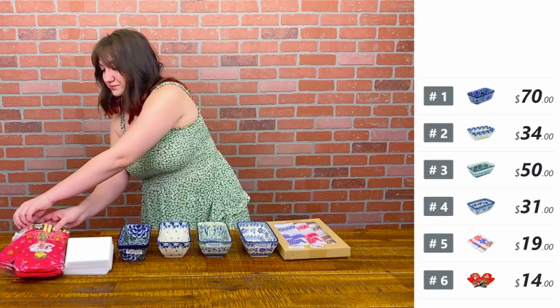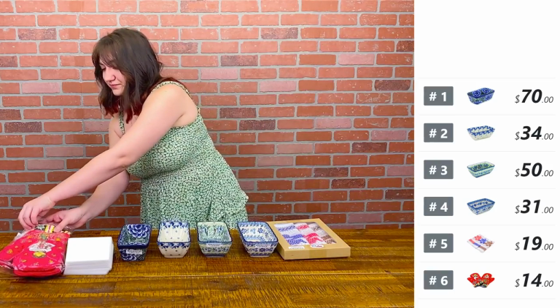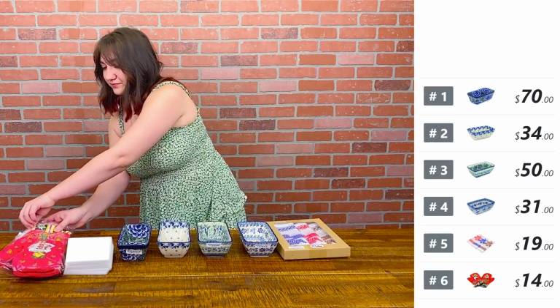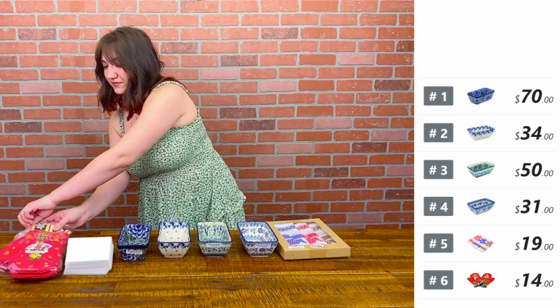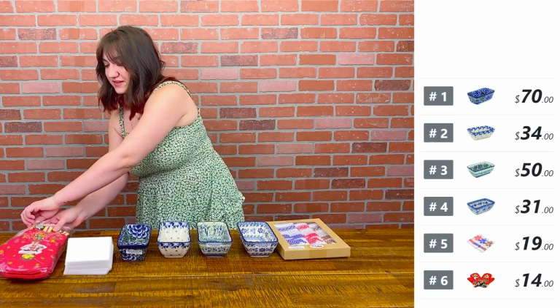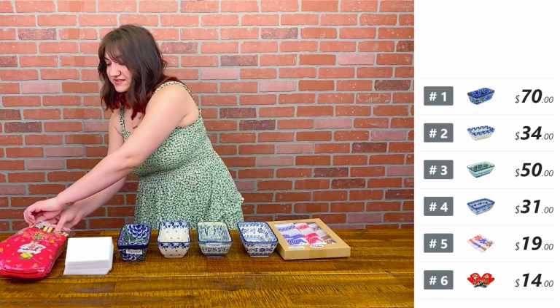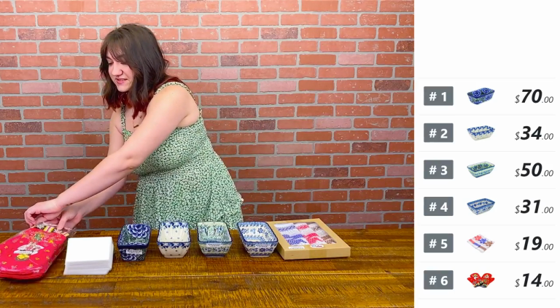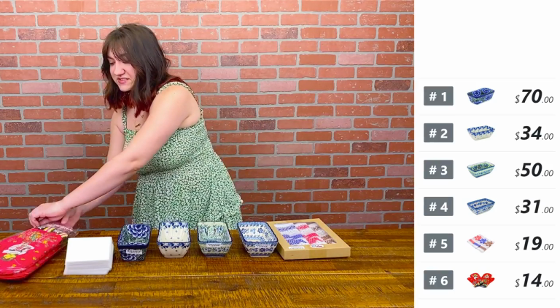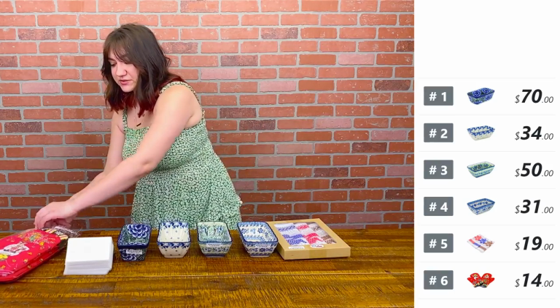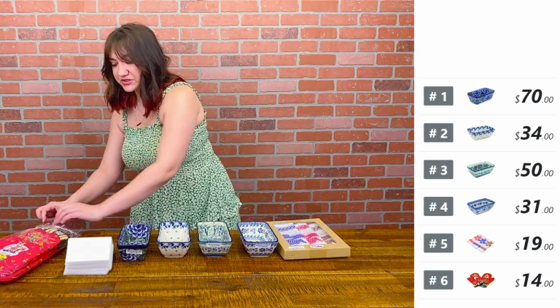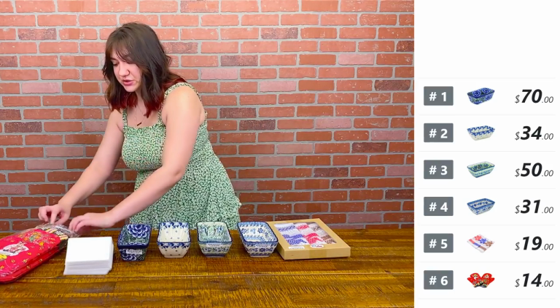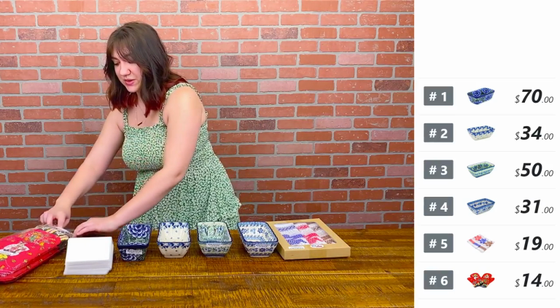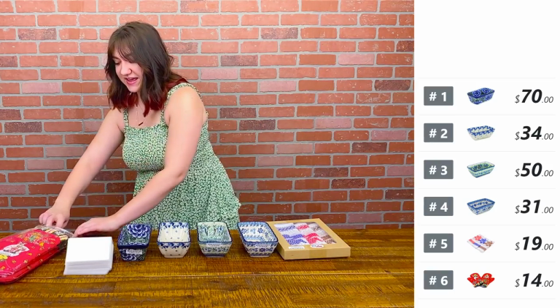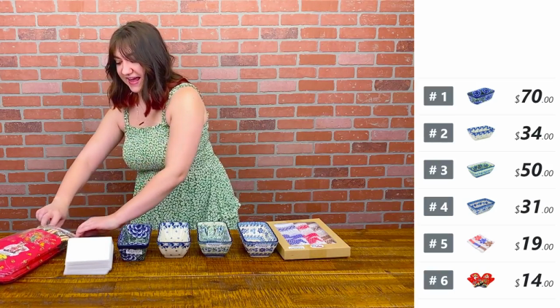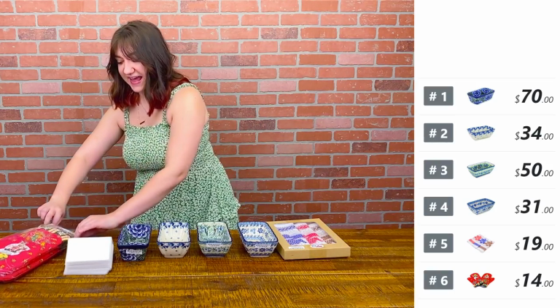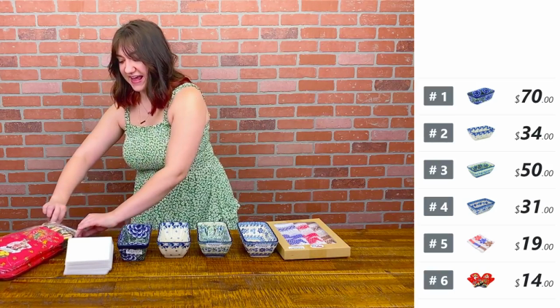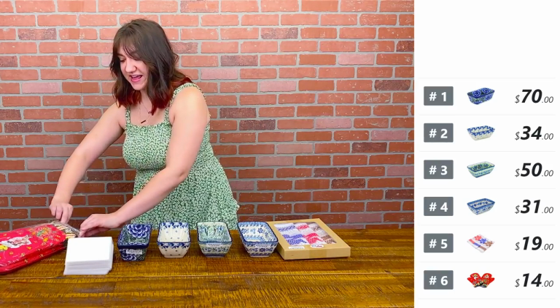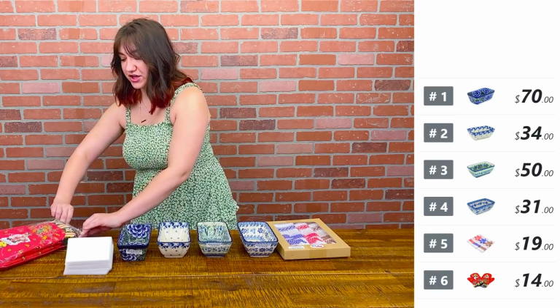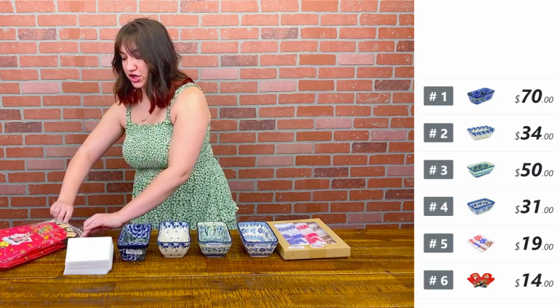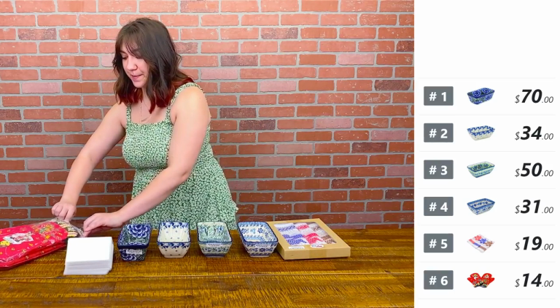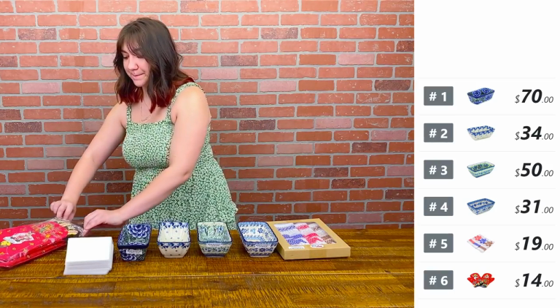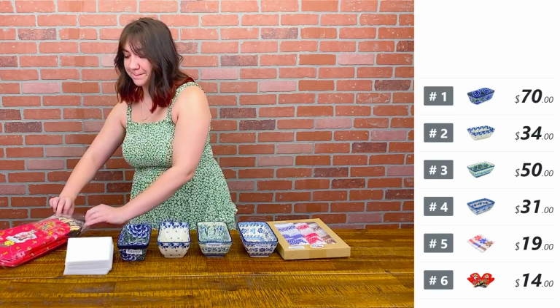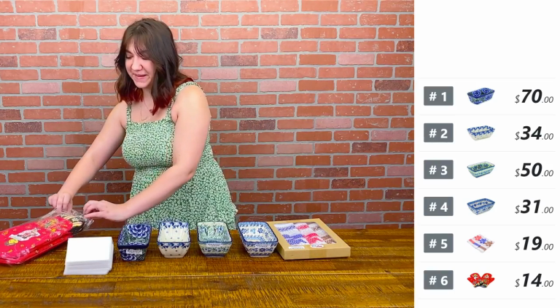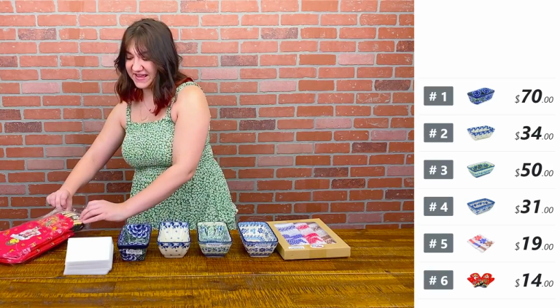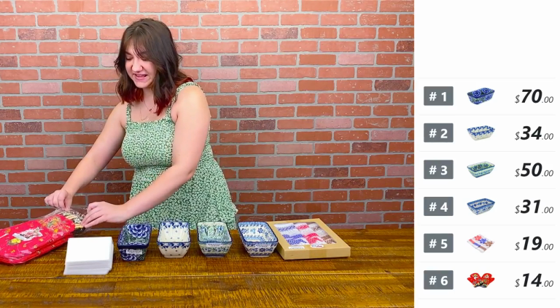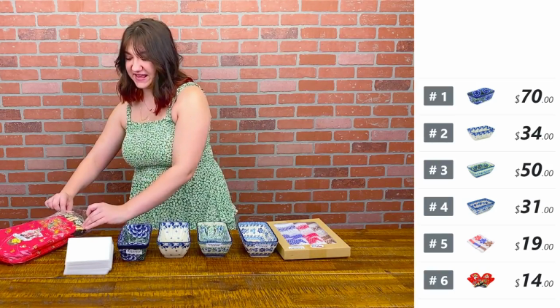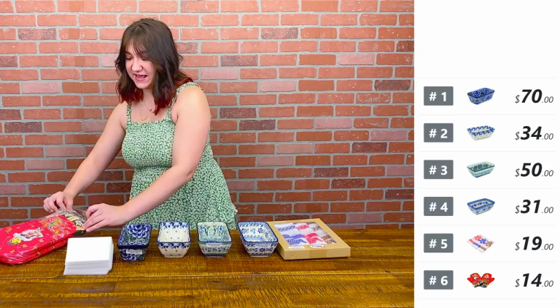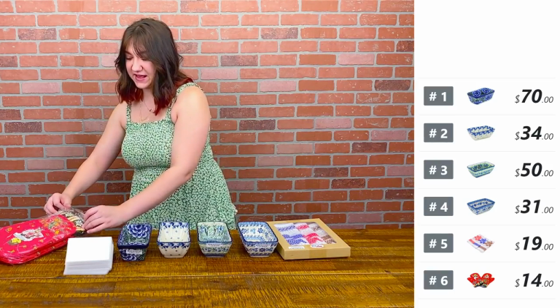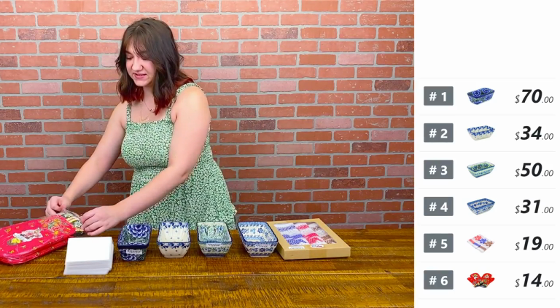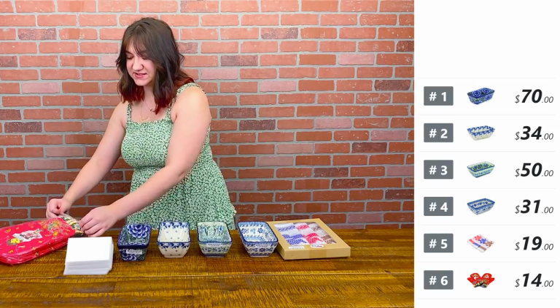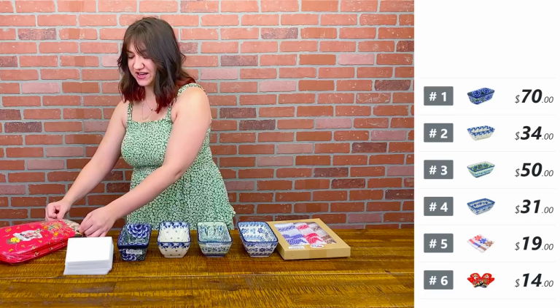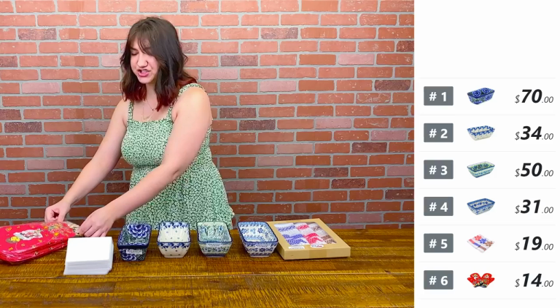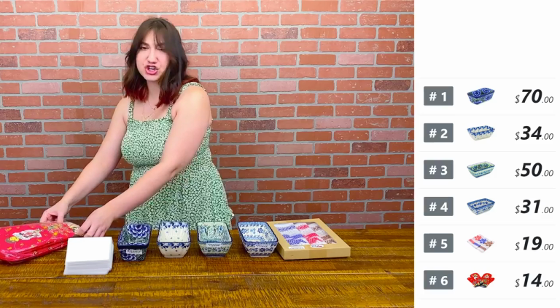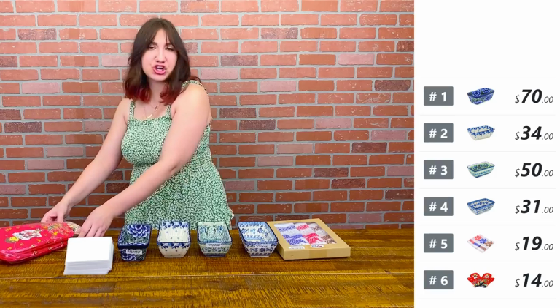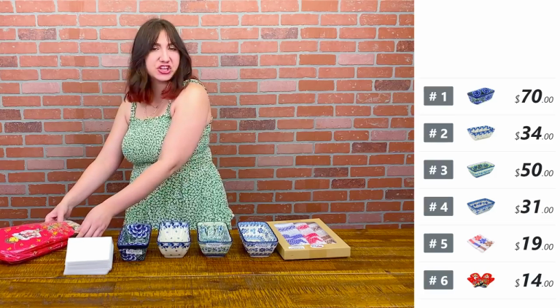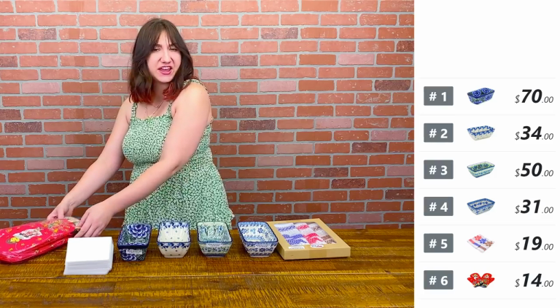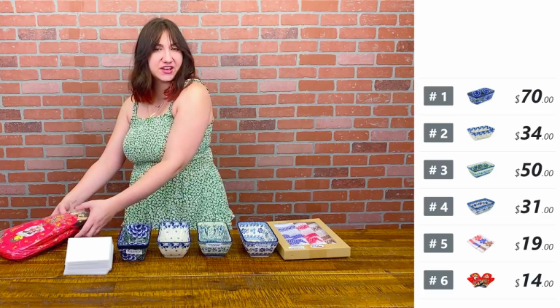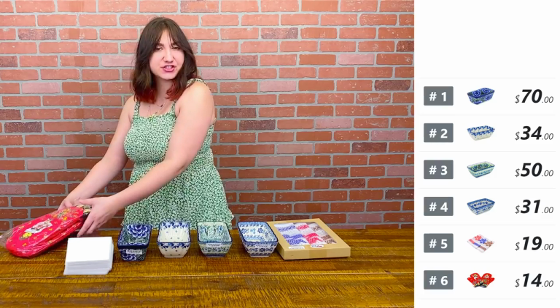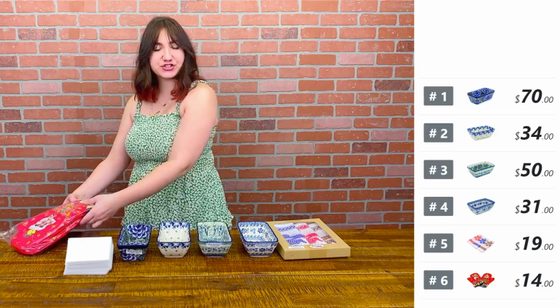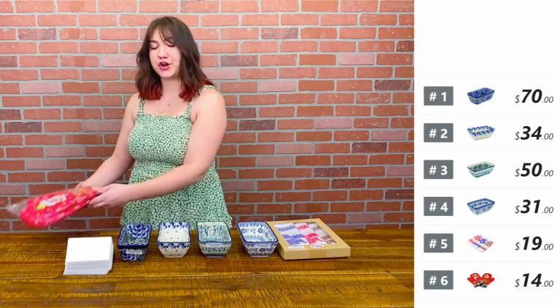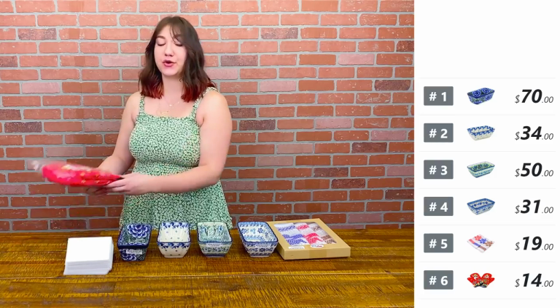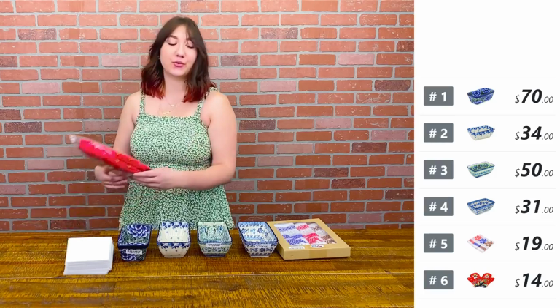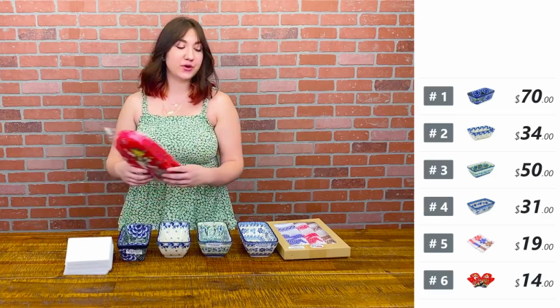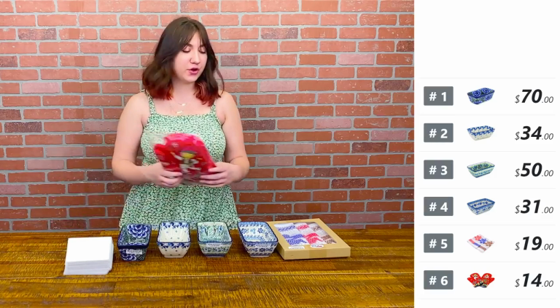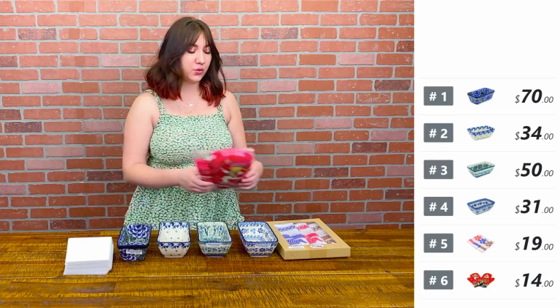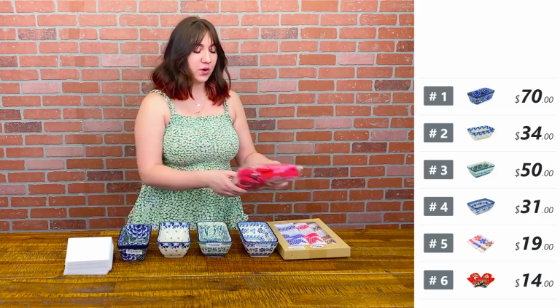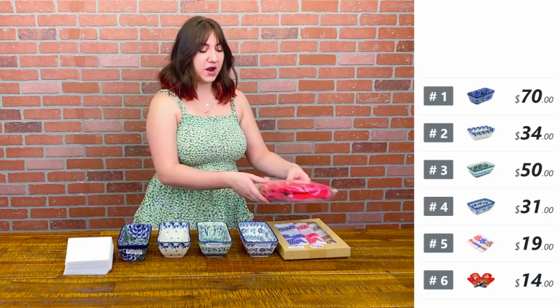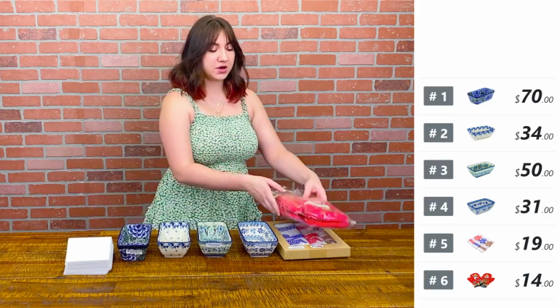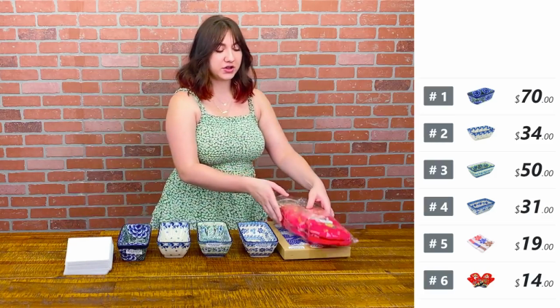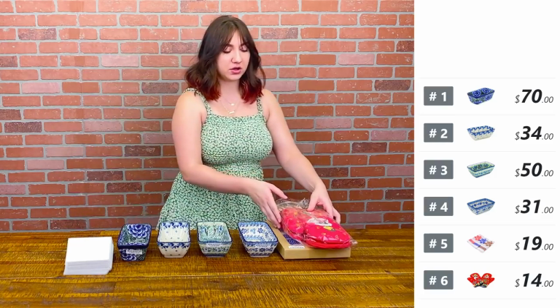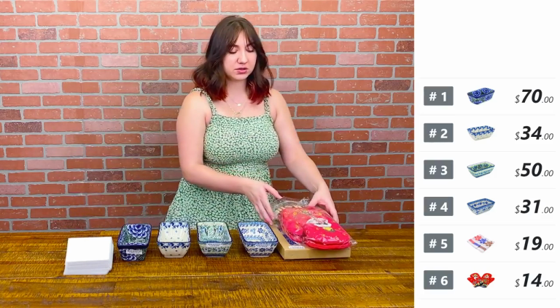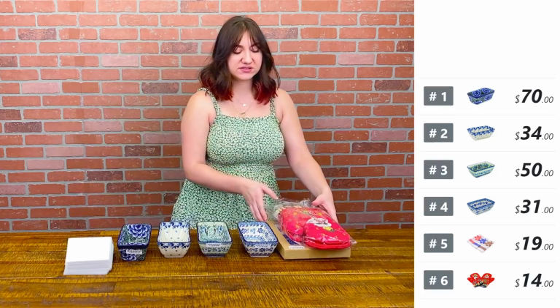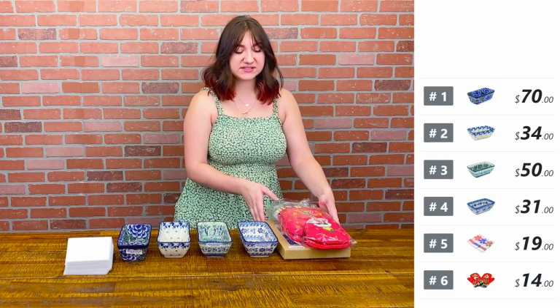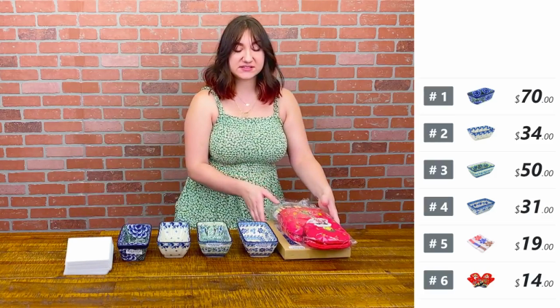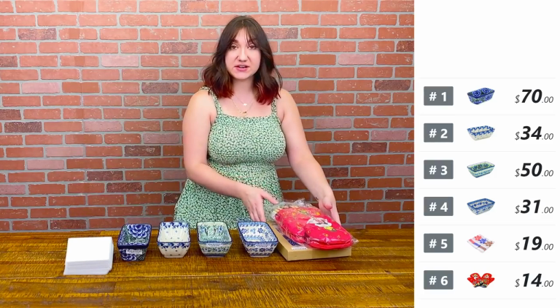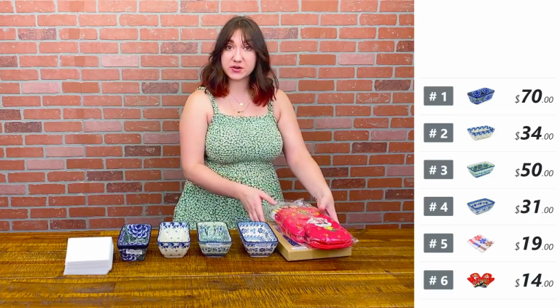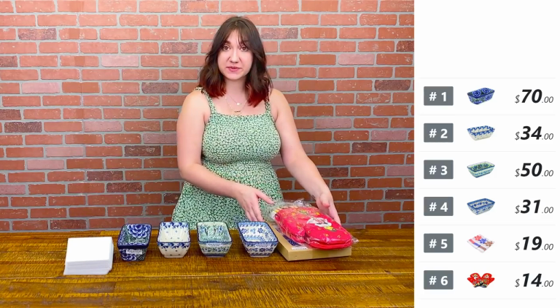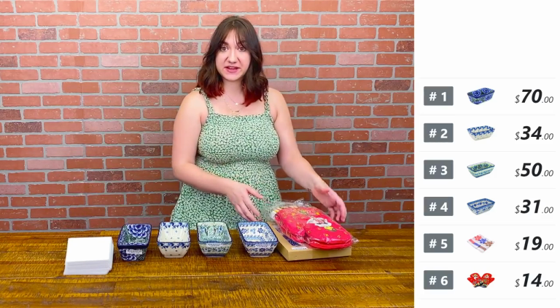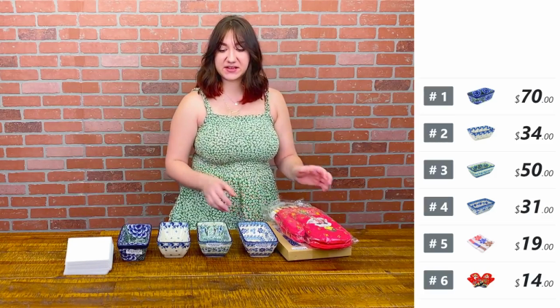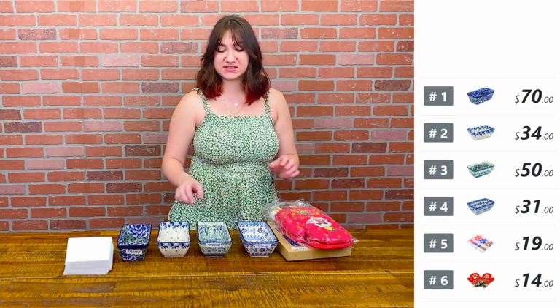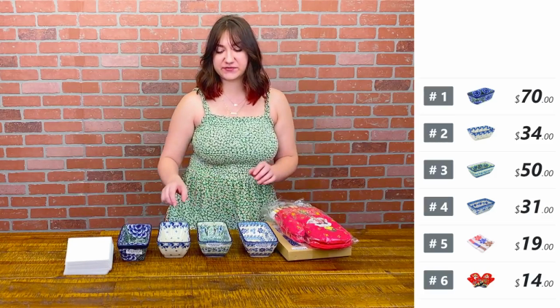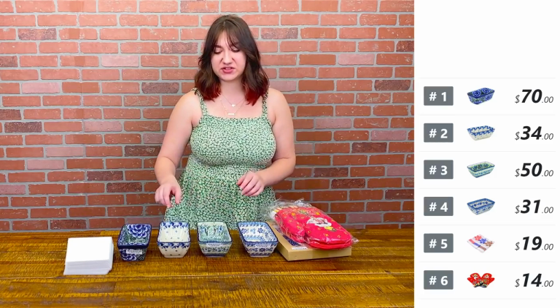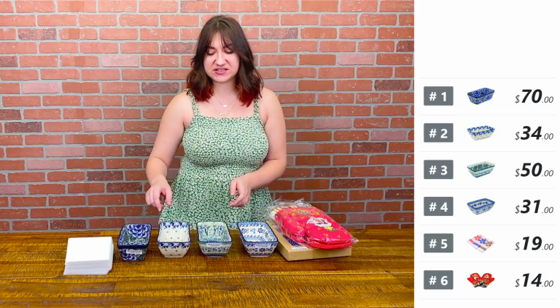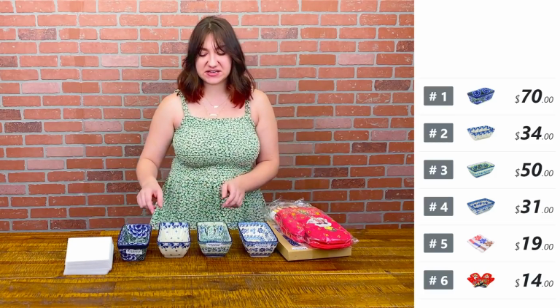Since we're doing a baking and cooking show, what are y'all's dinner plans for tonight?